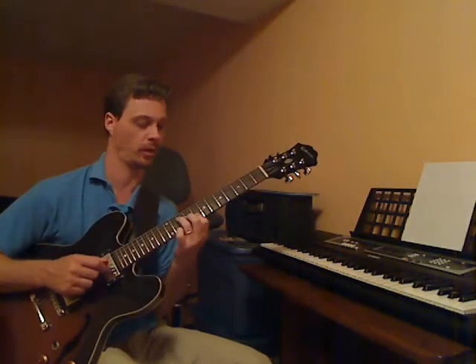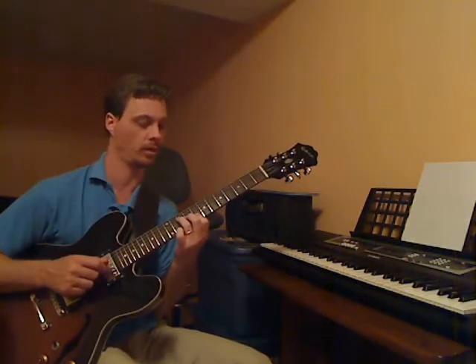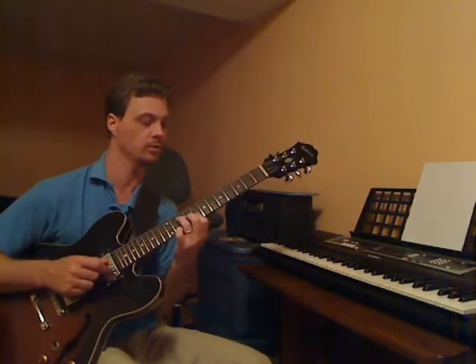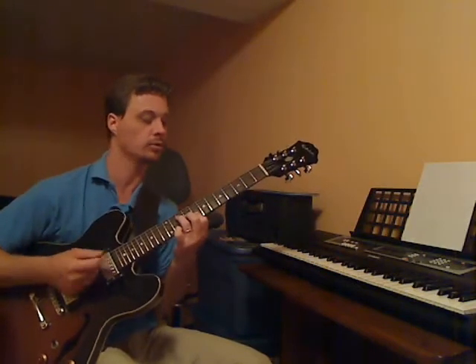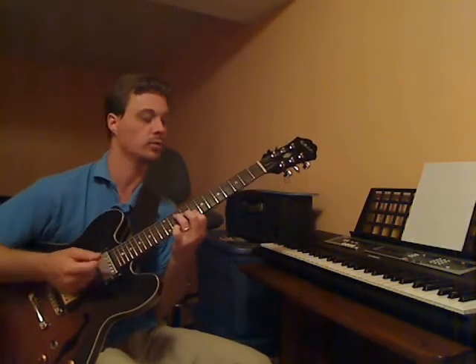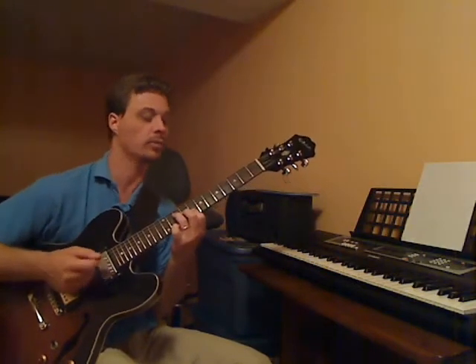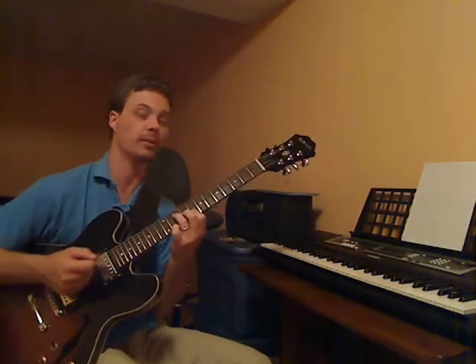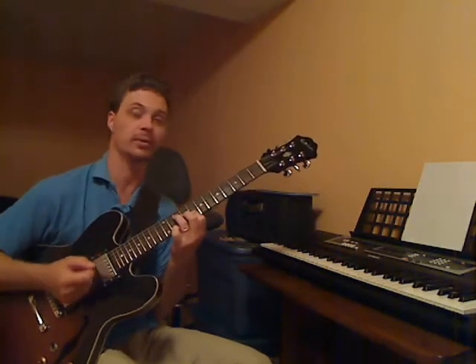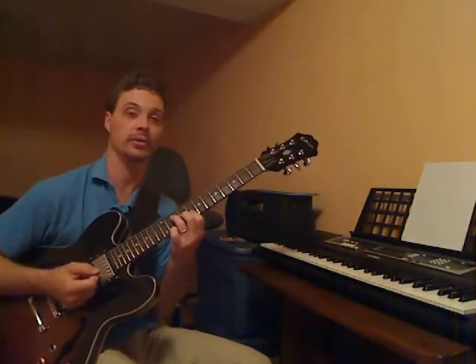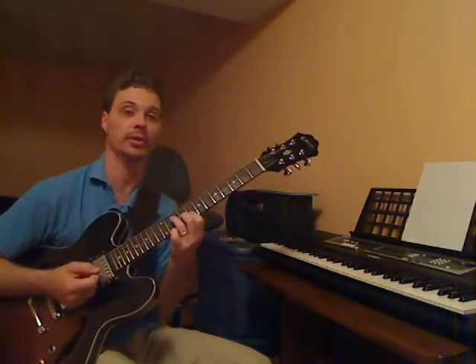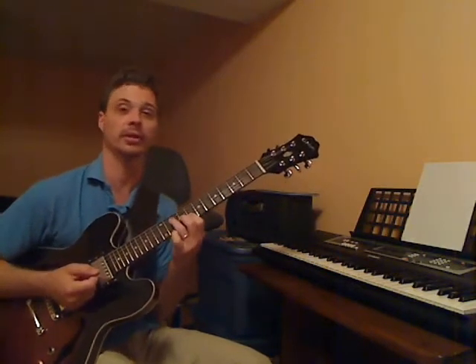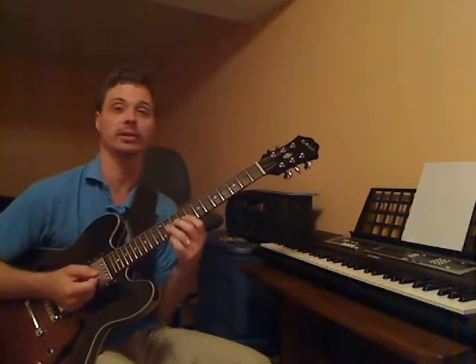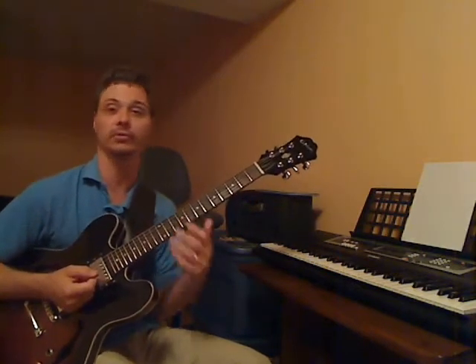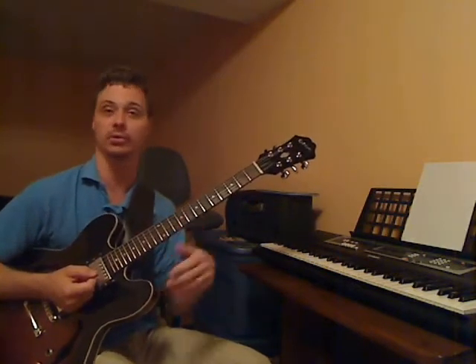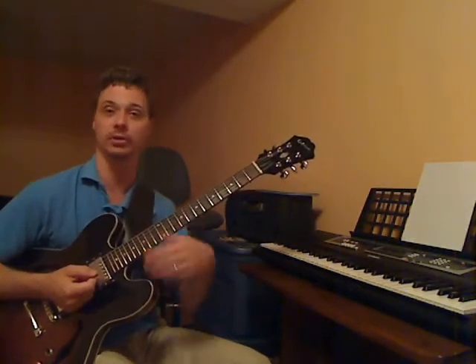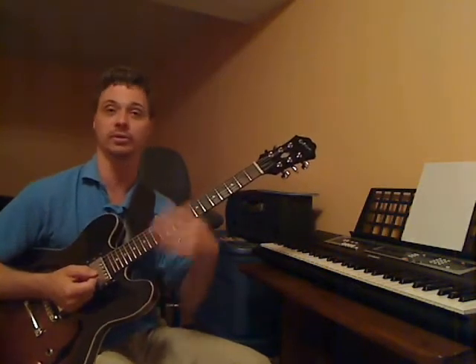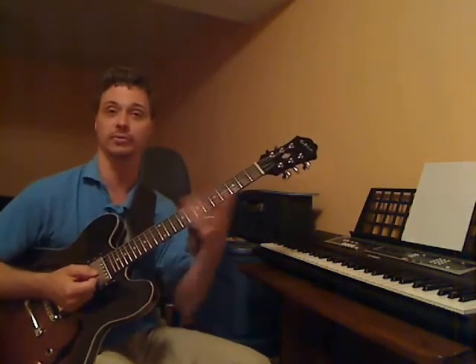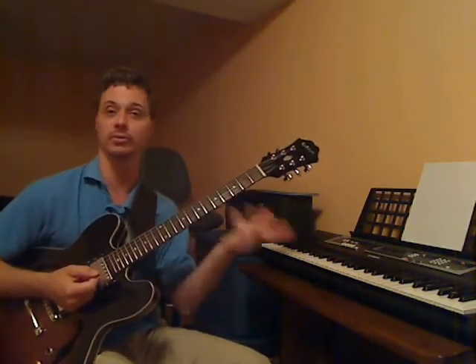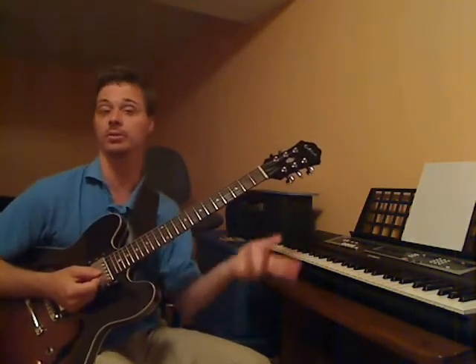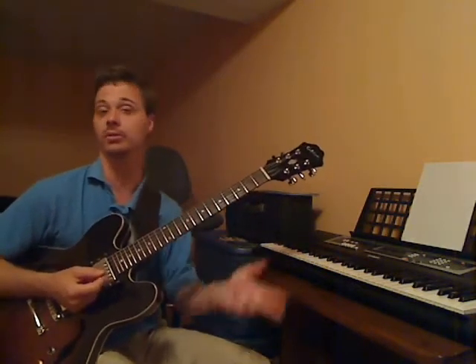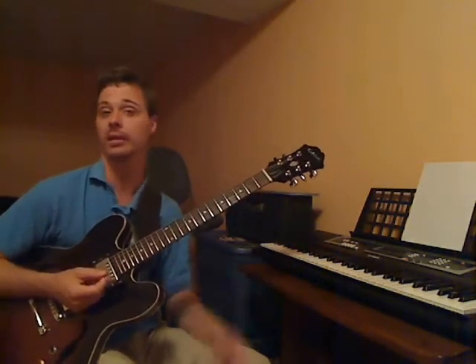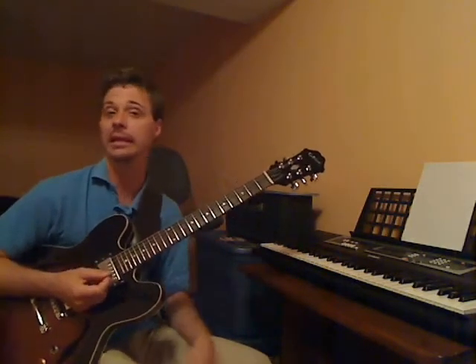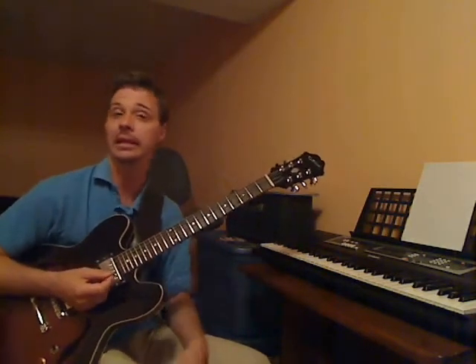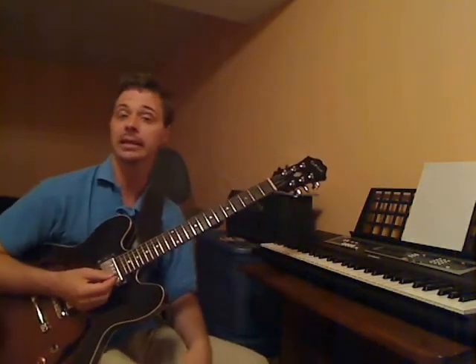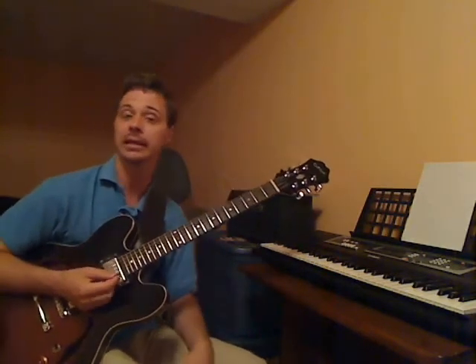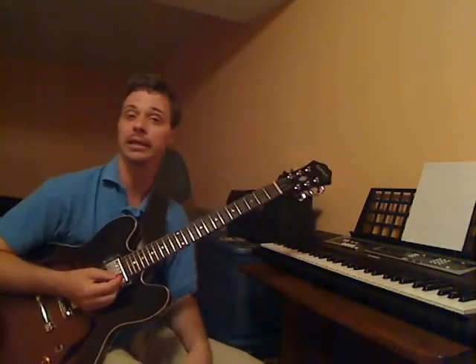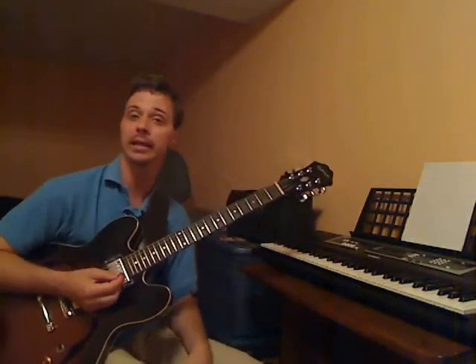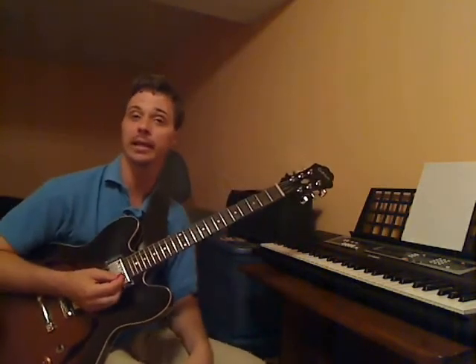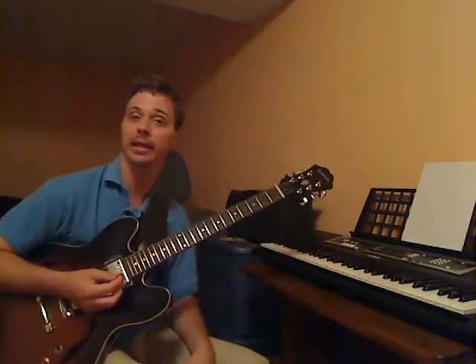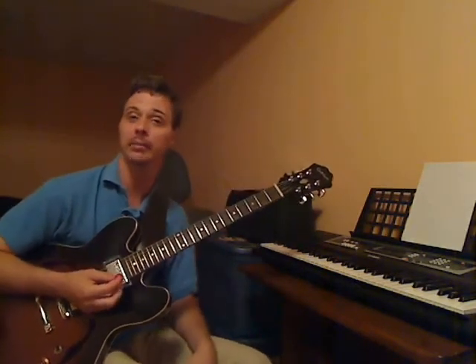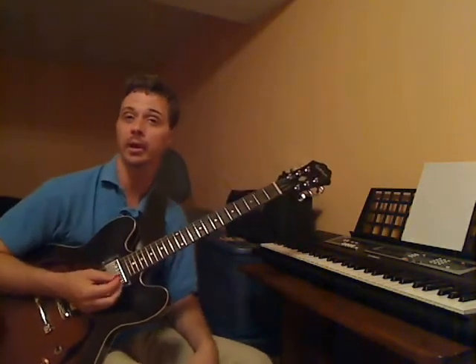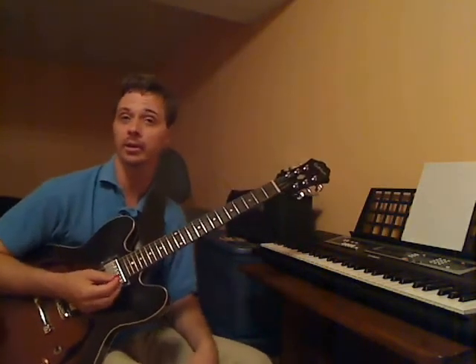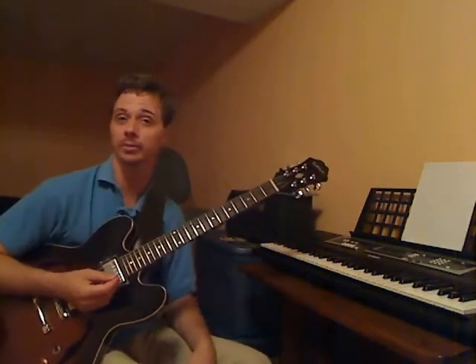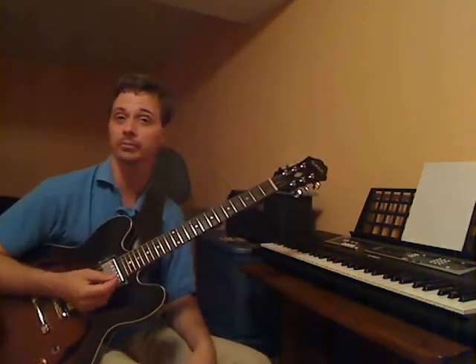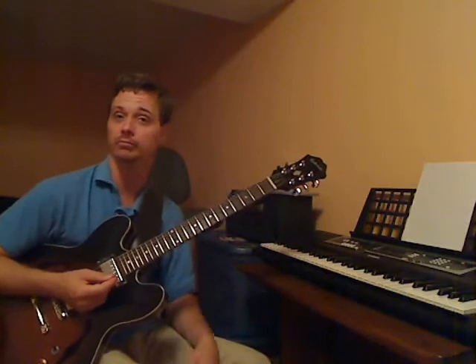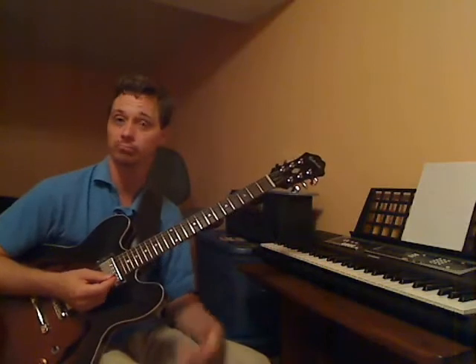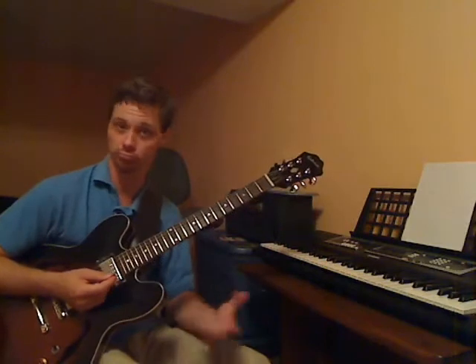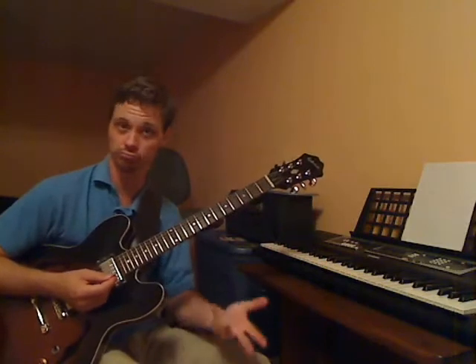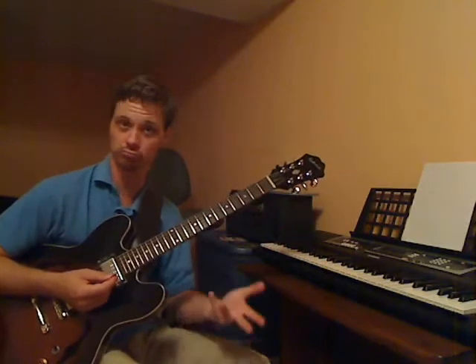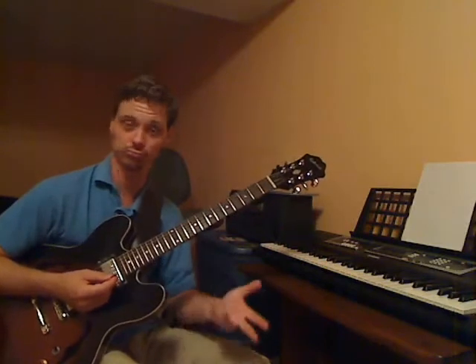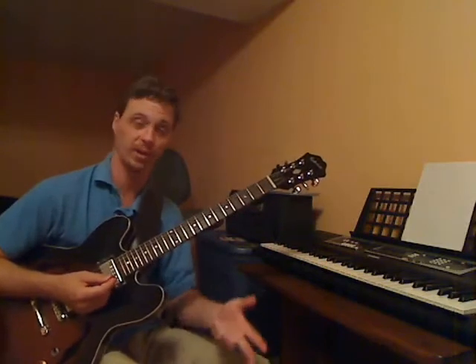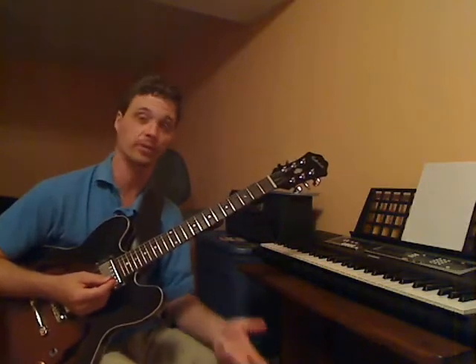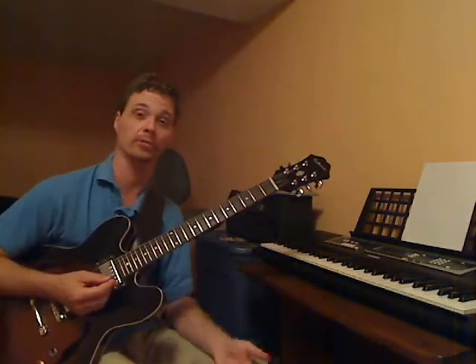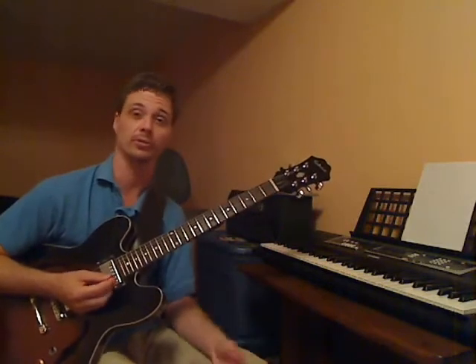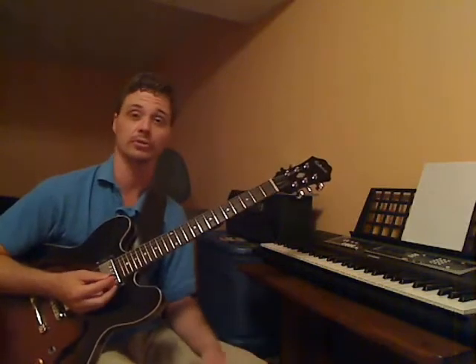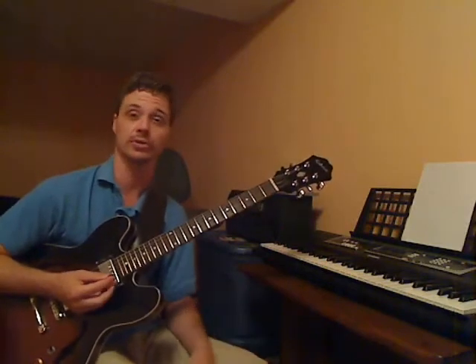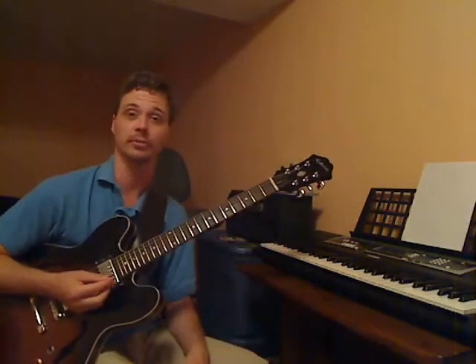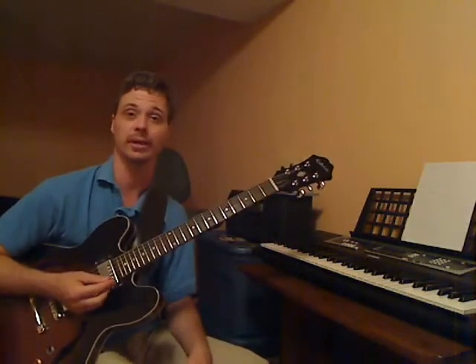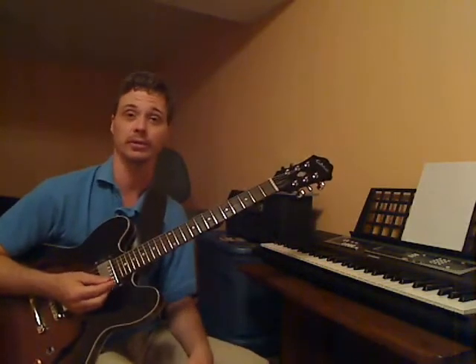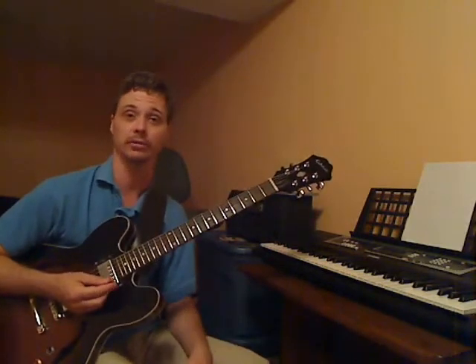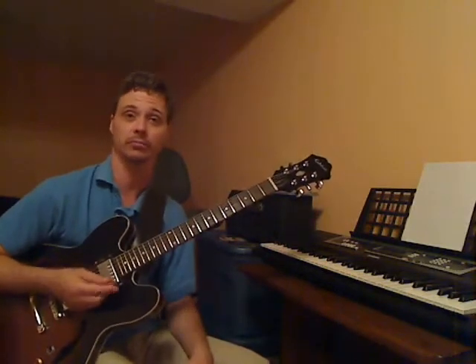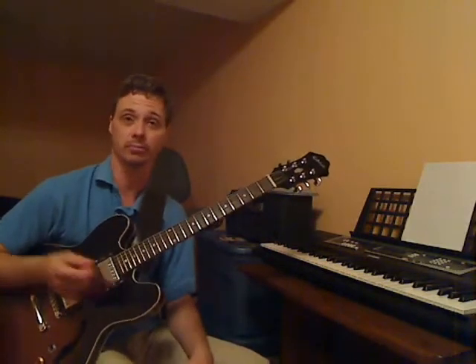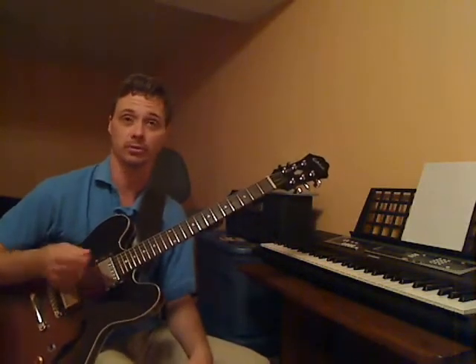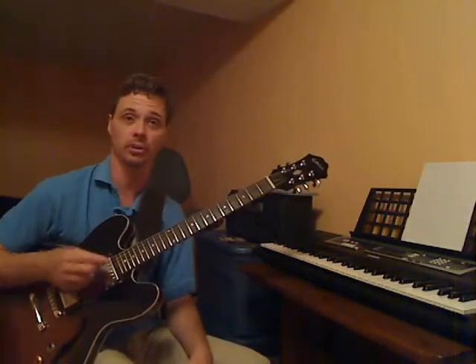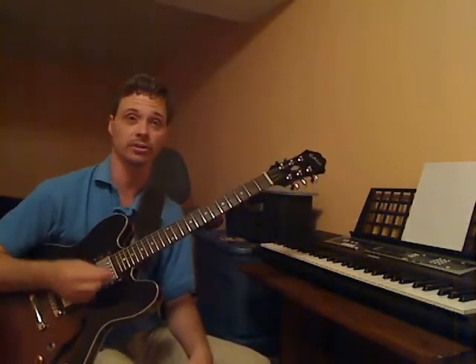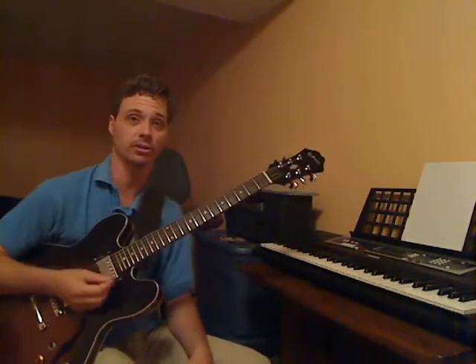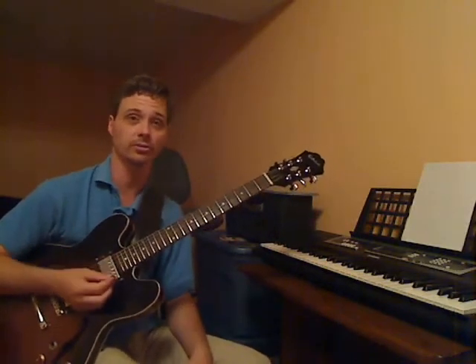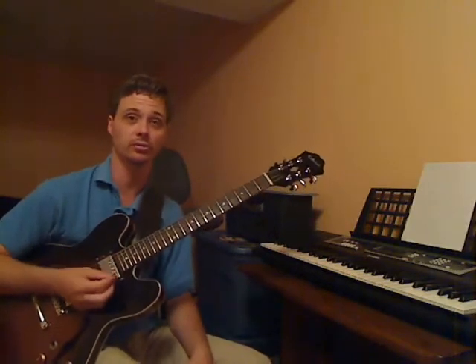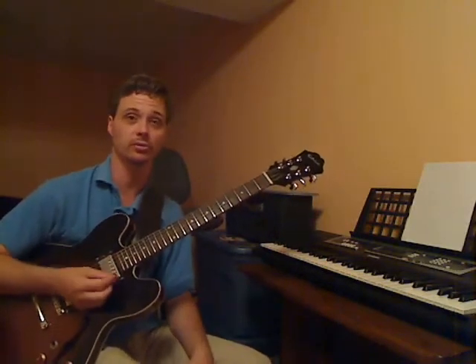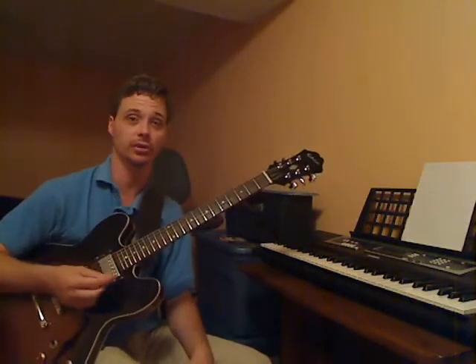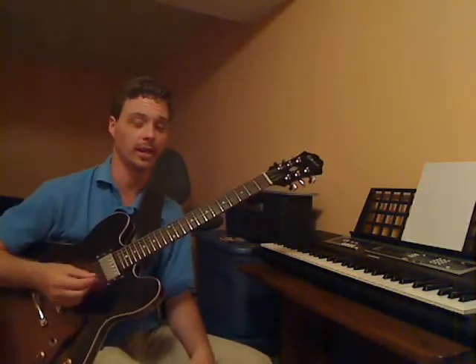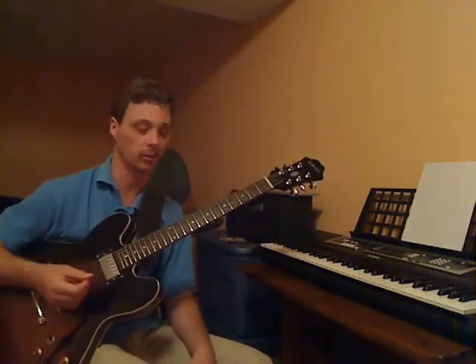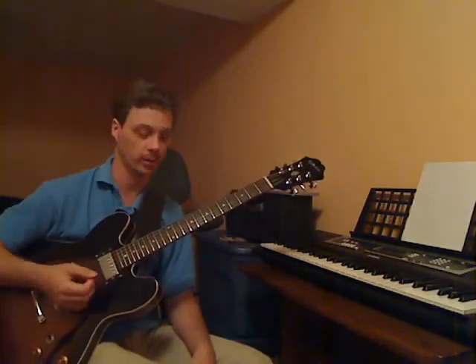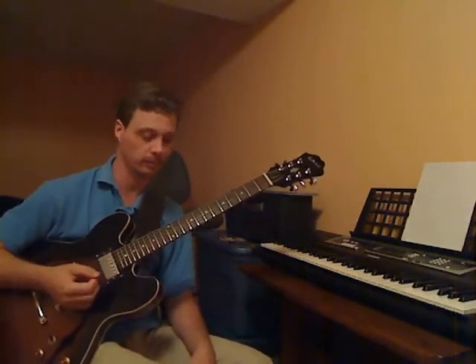So we might be thinking of ourselves as in A minor rather than C major. So let's listen to it that way.